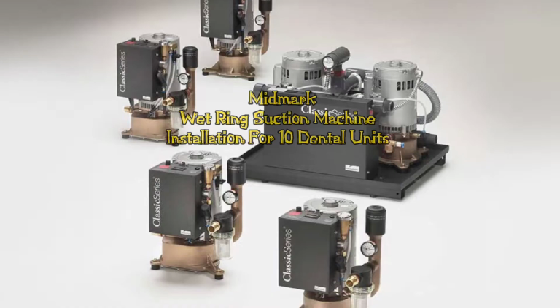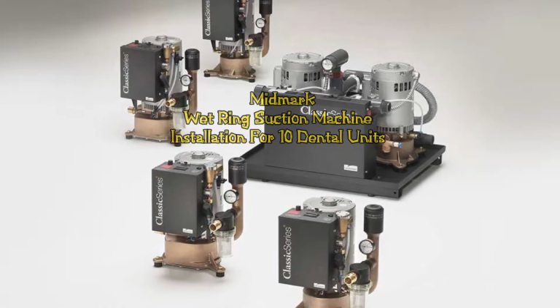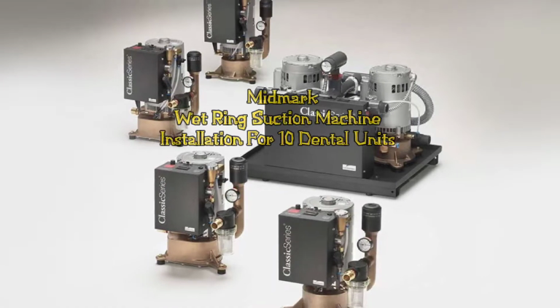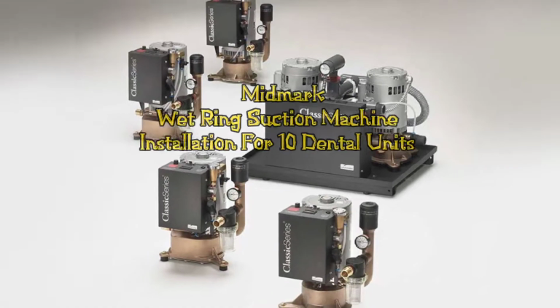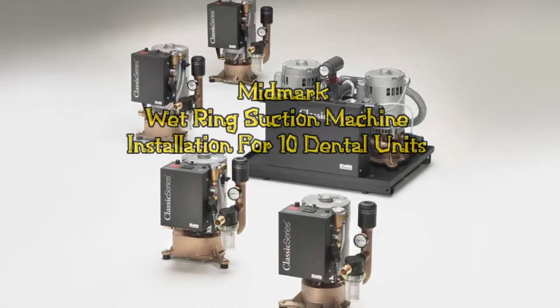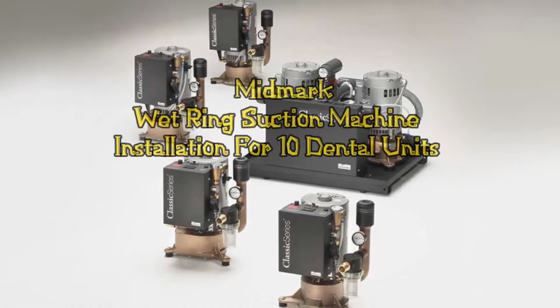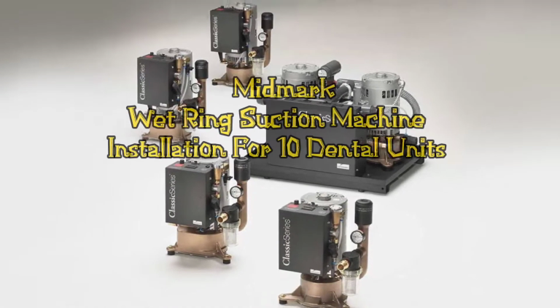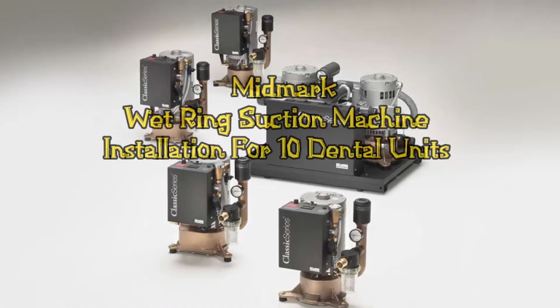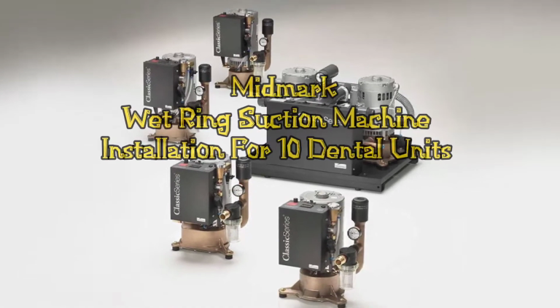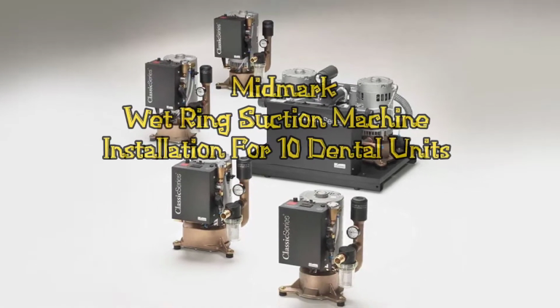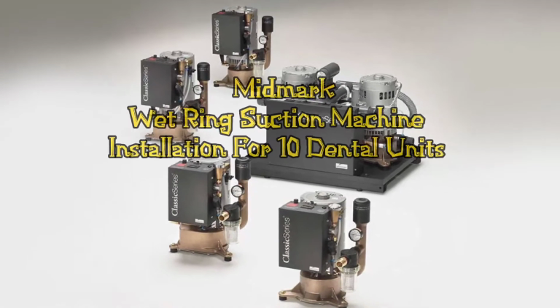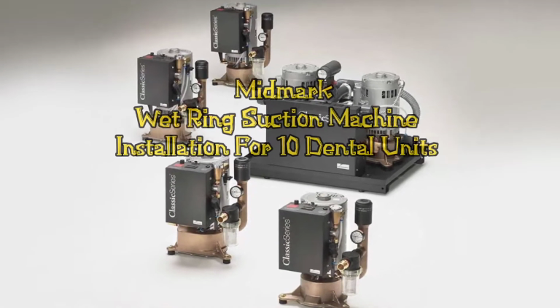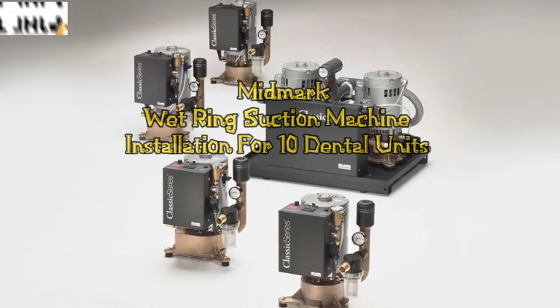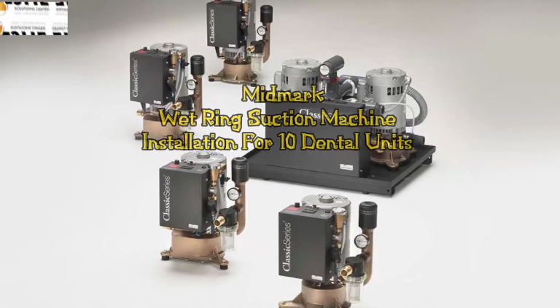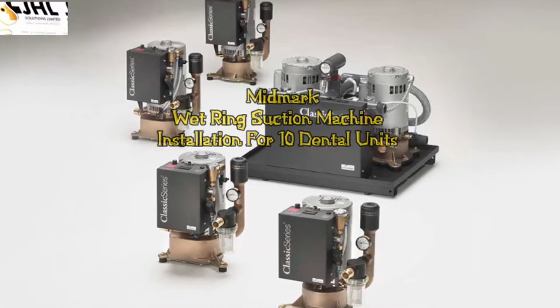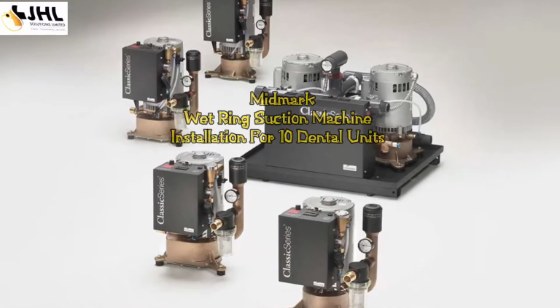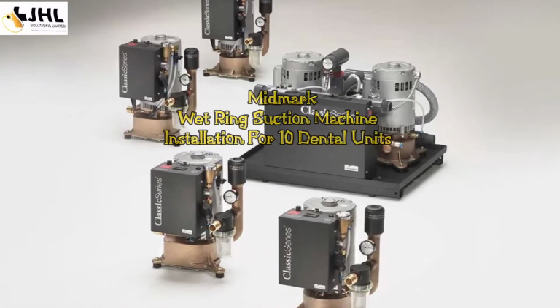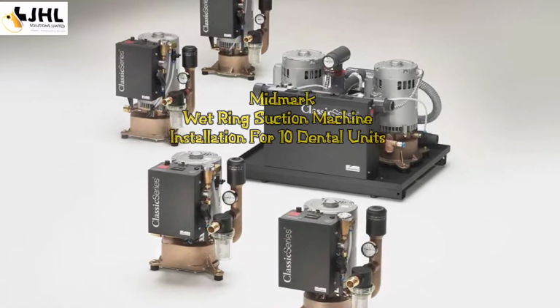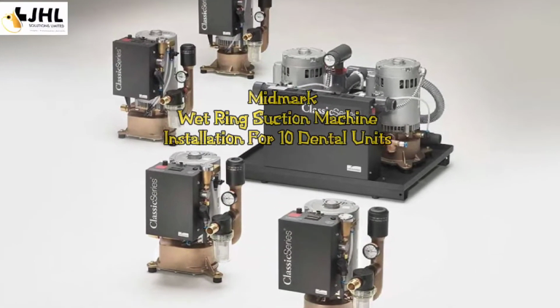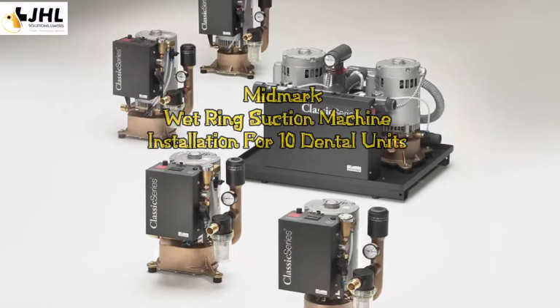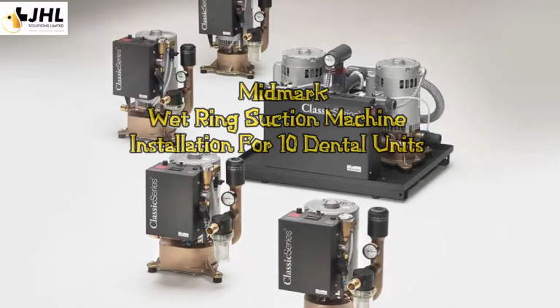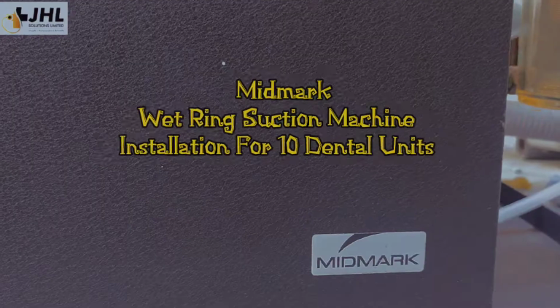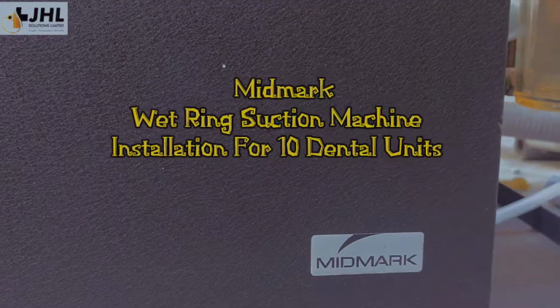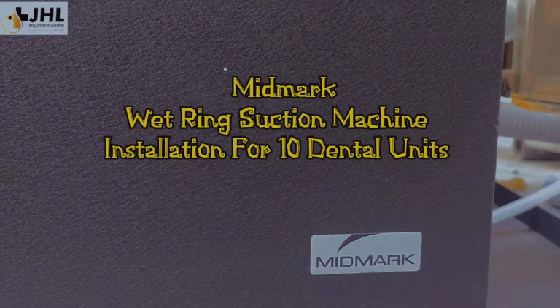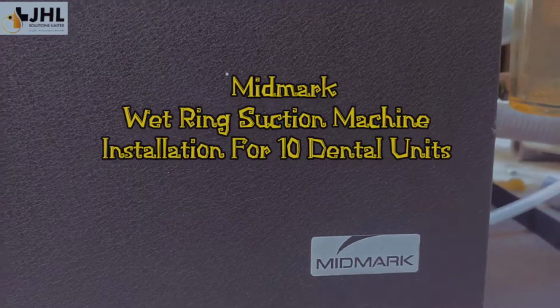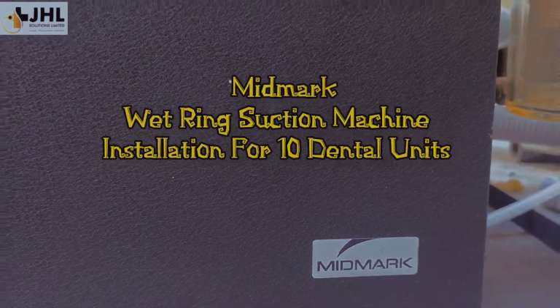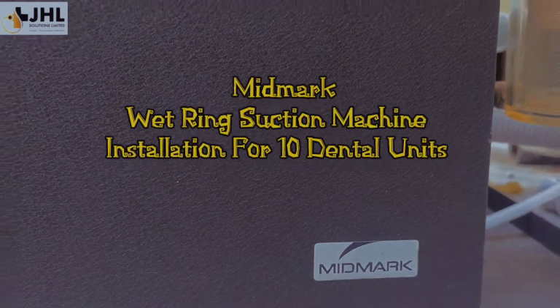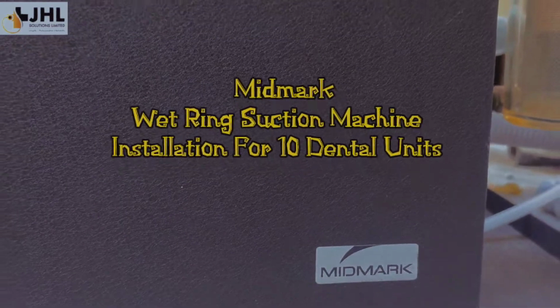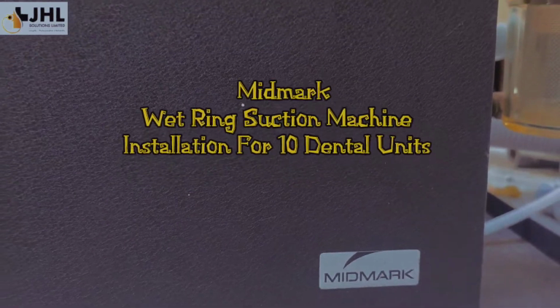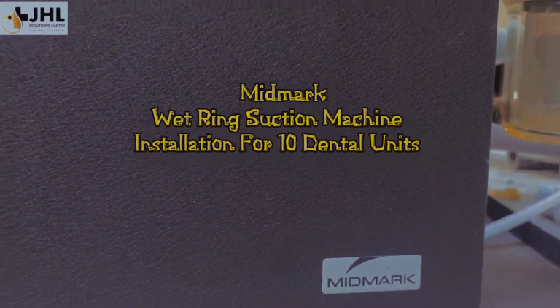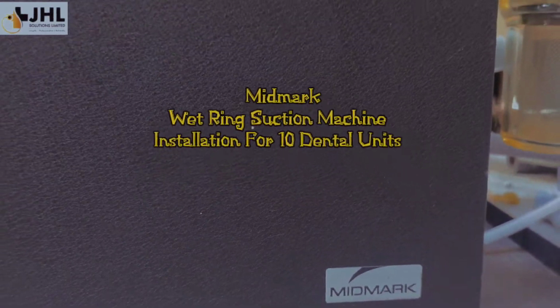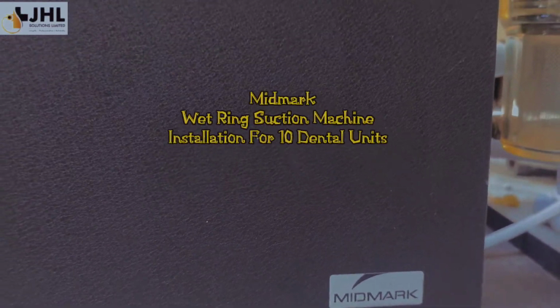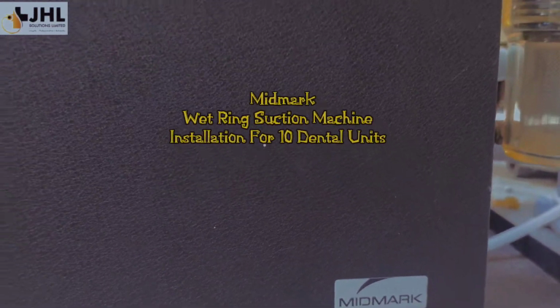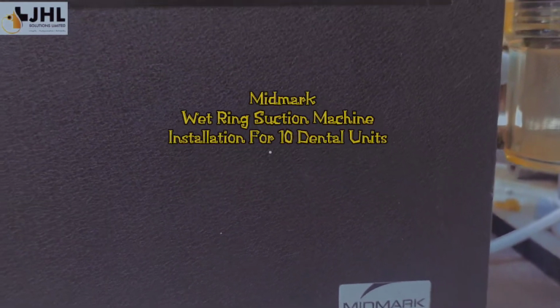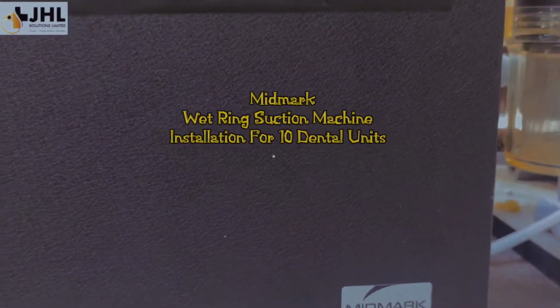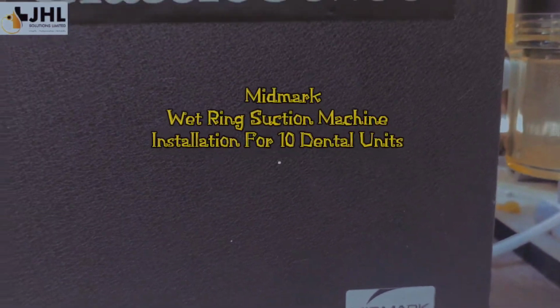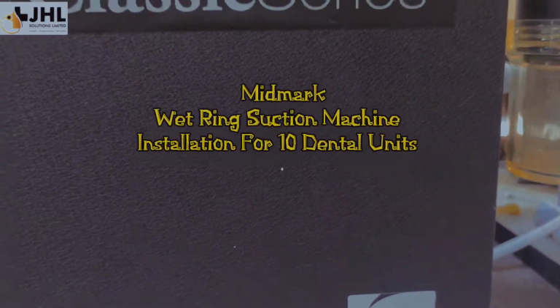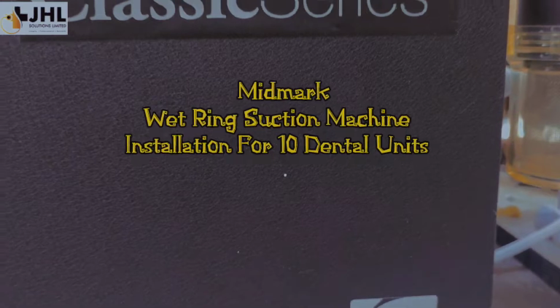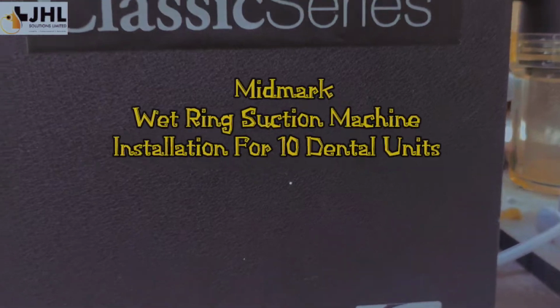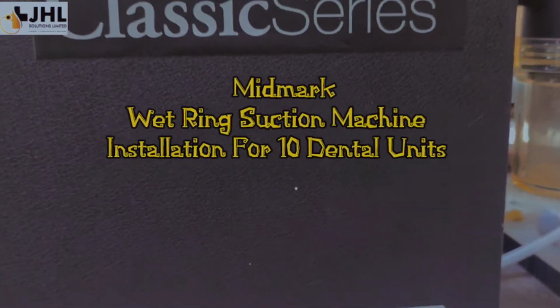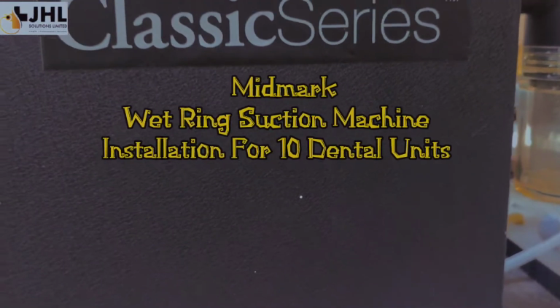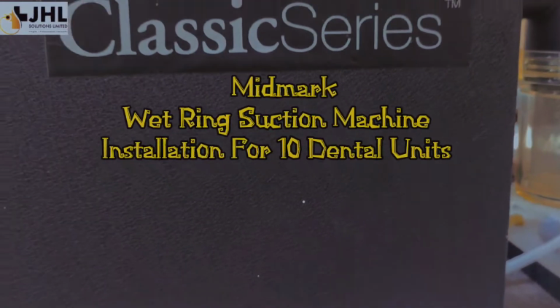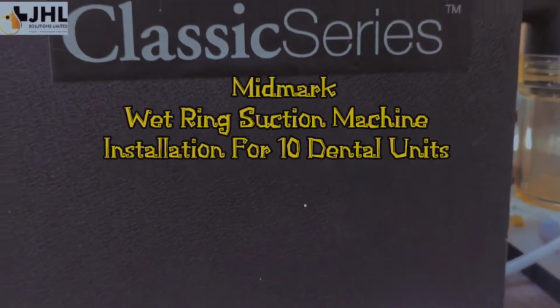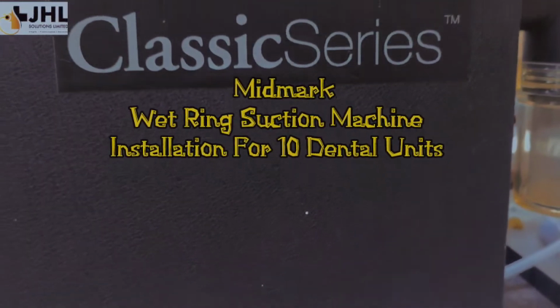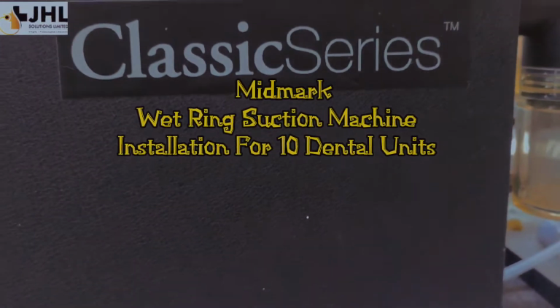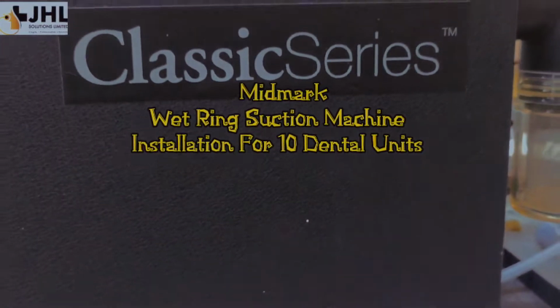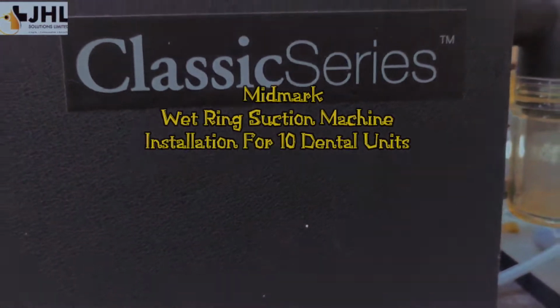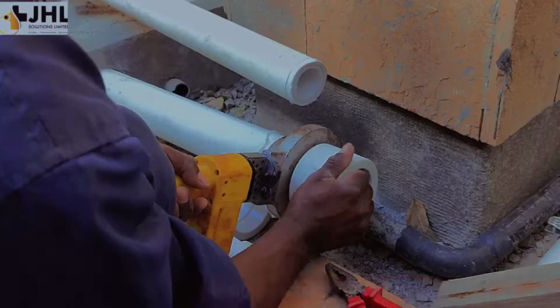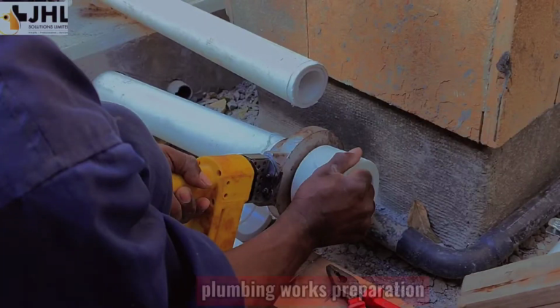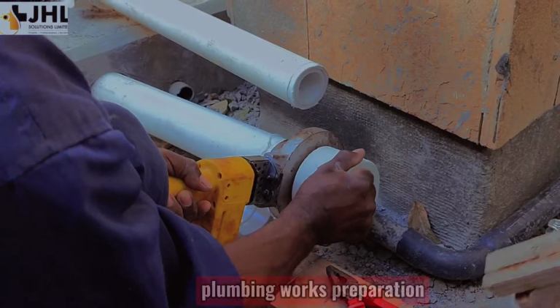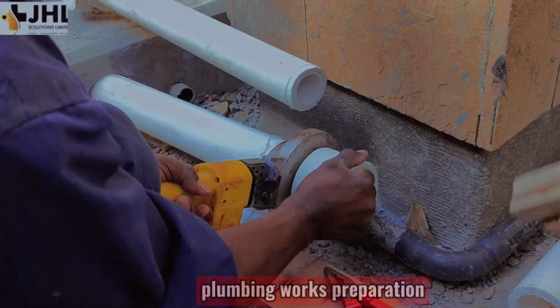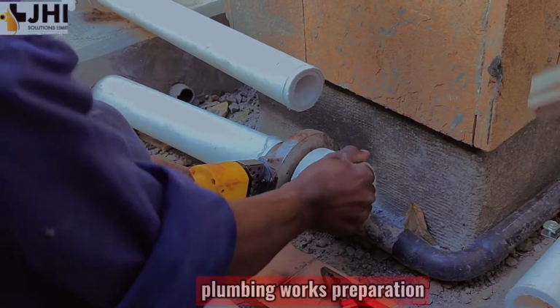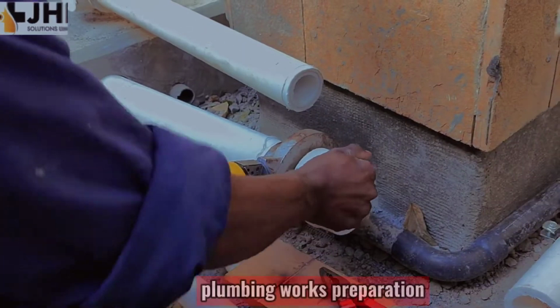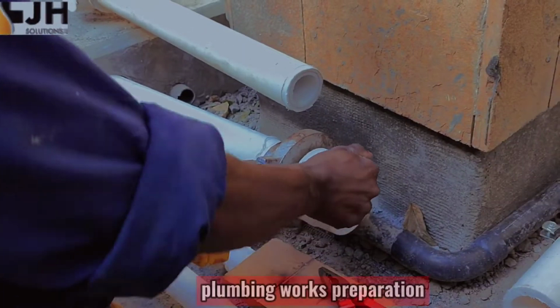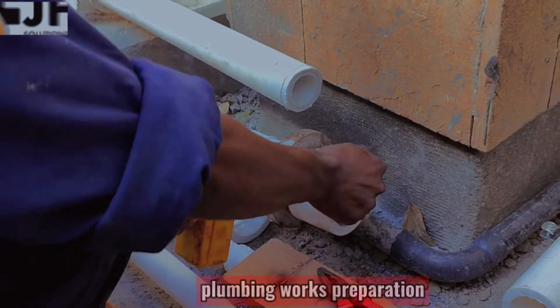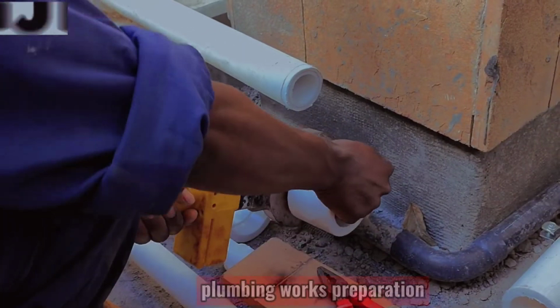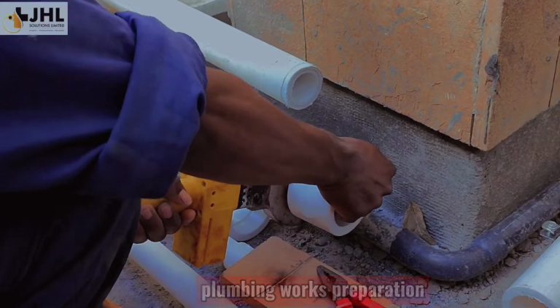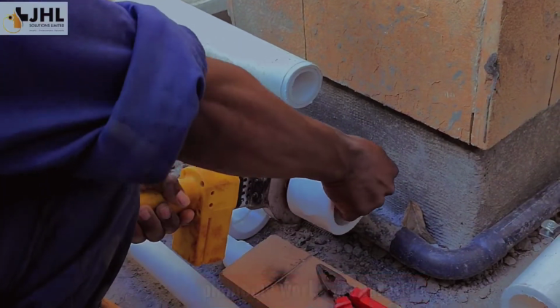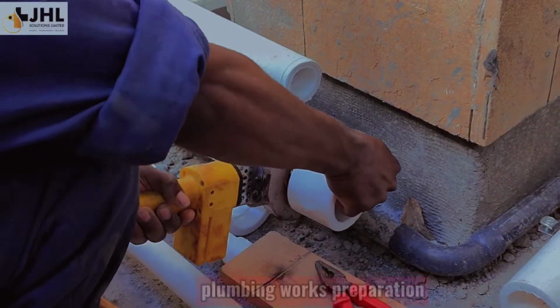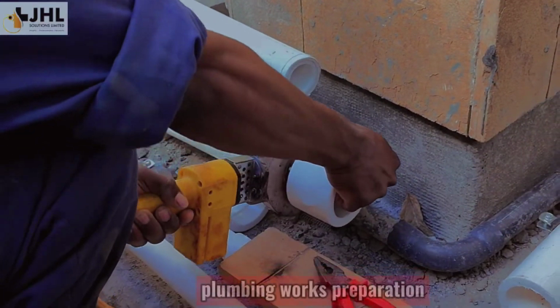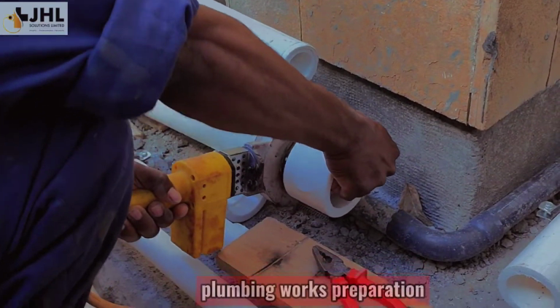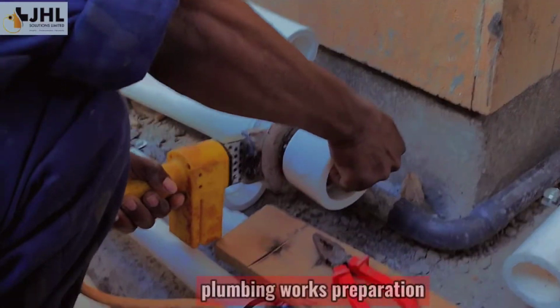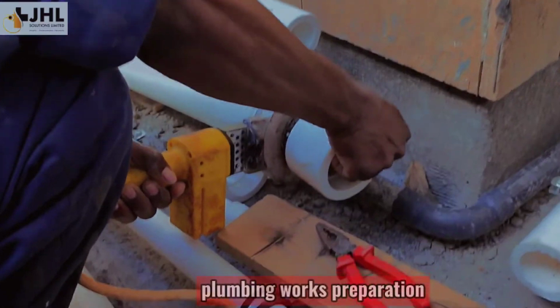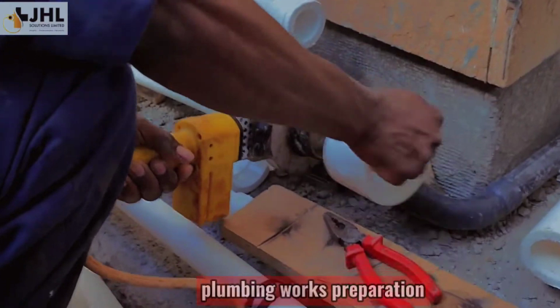Midmark wet ring suction machine installation for 10 dental units. Plumbing works preparation.